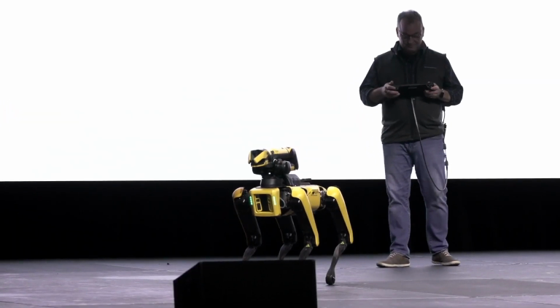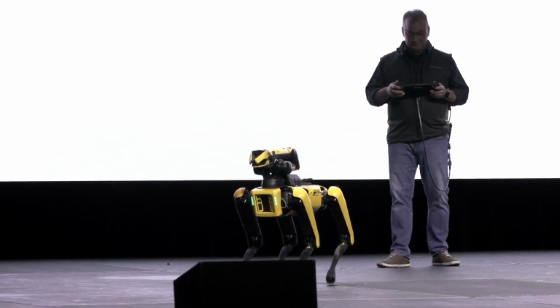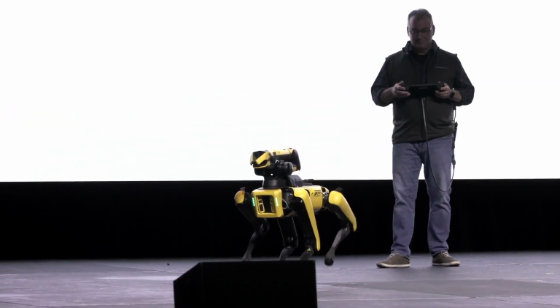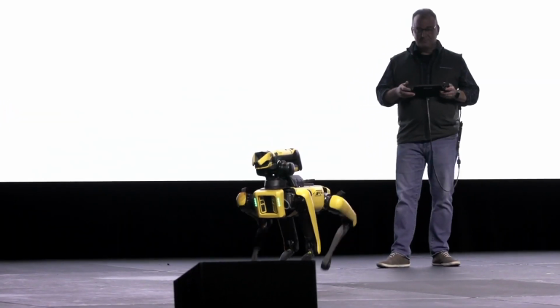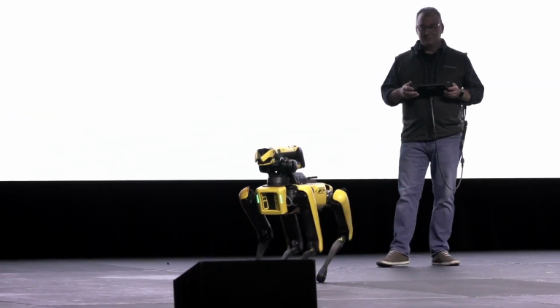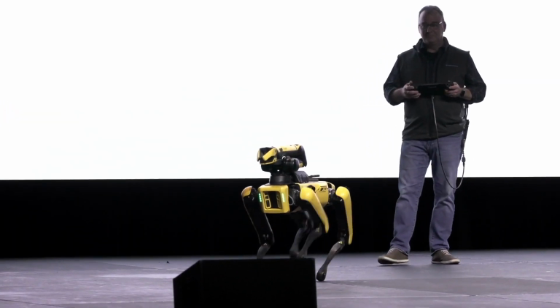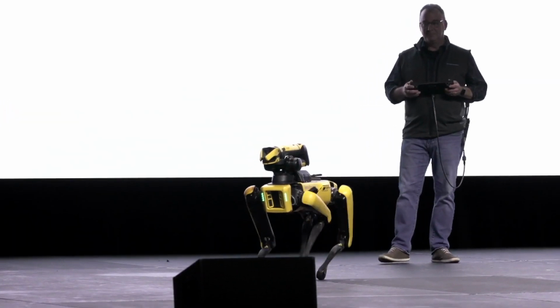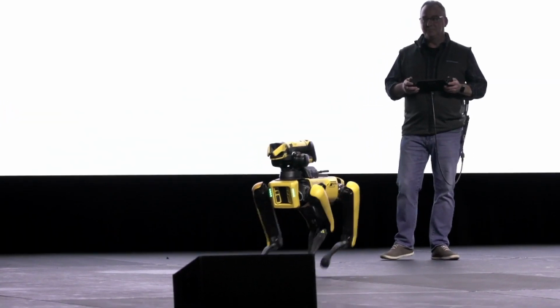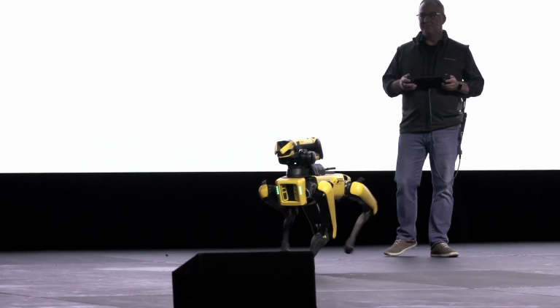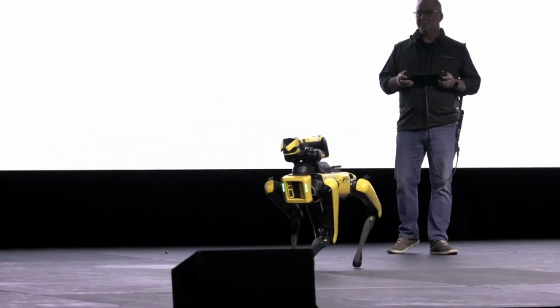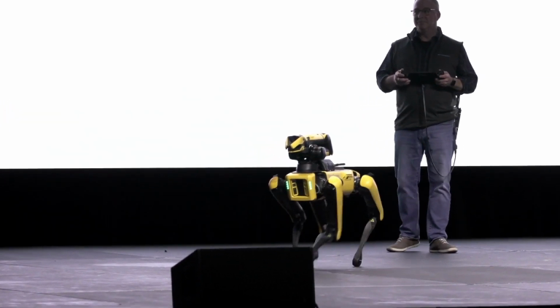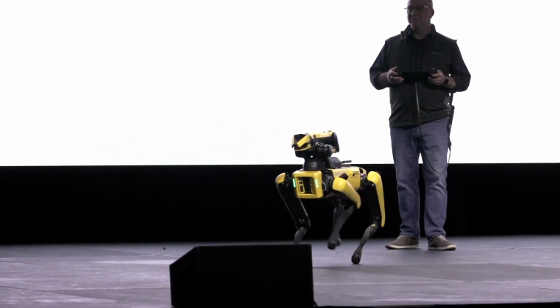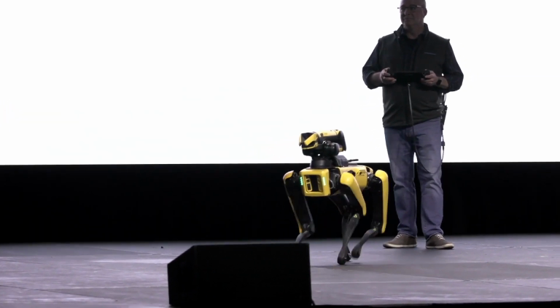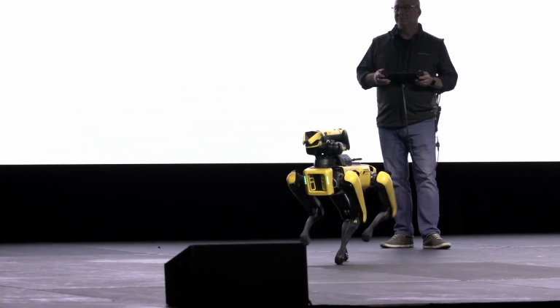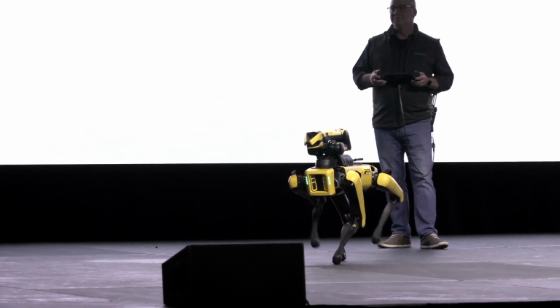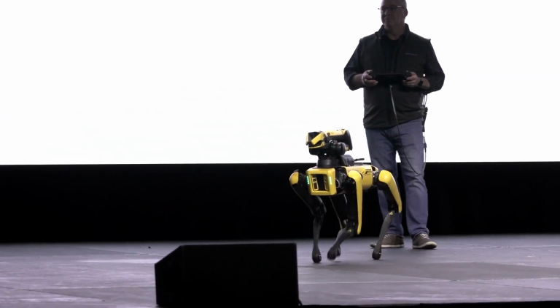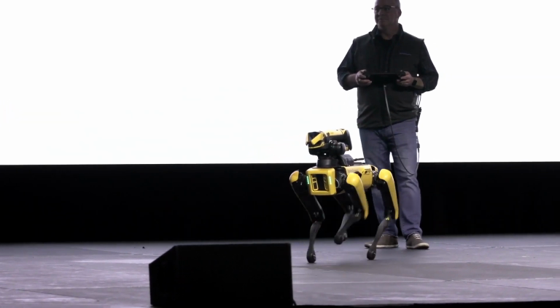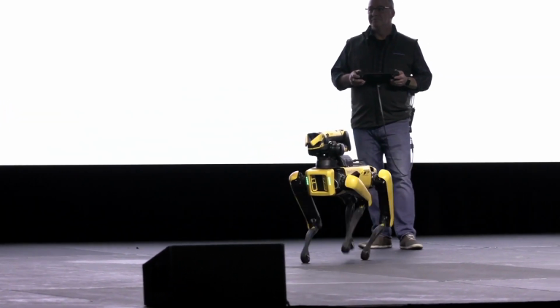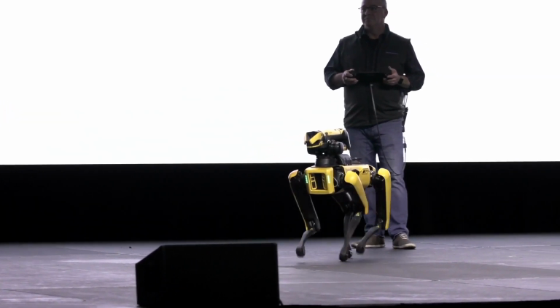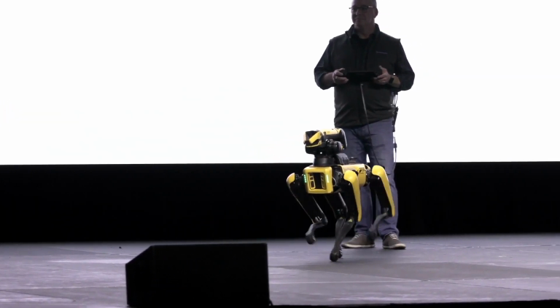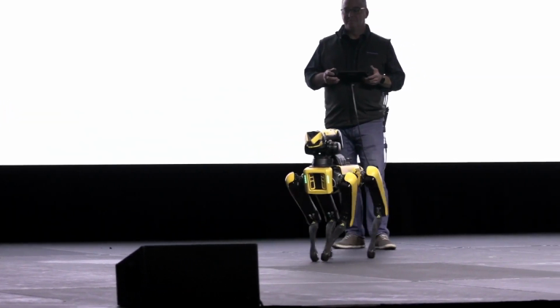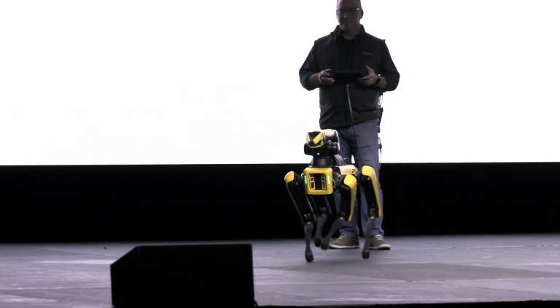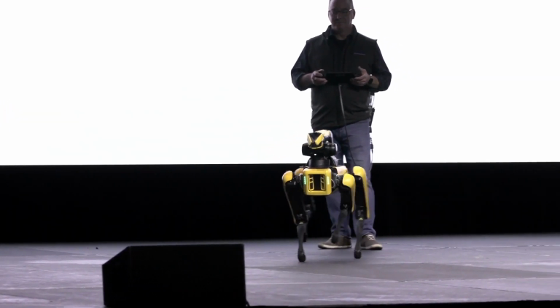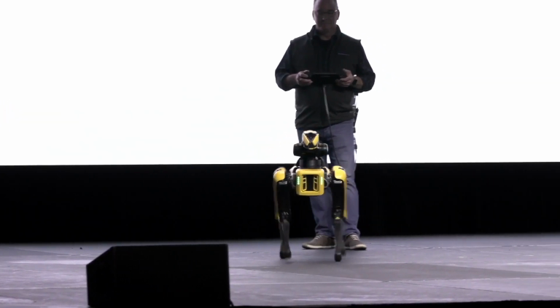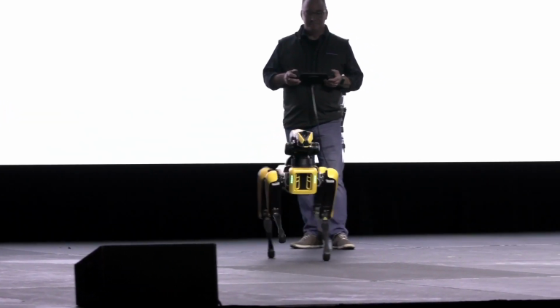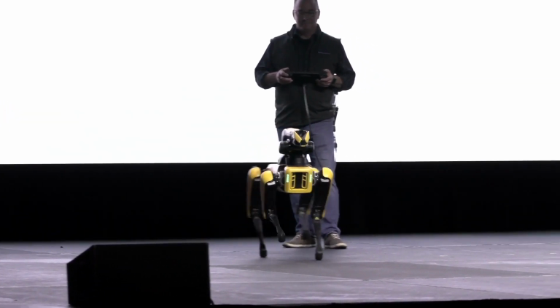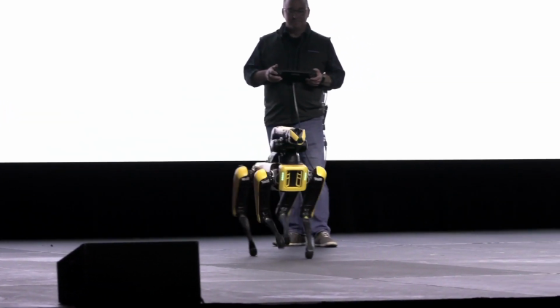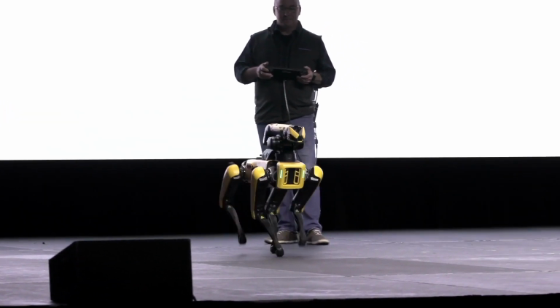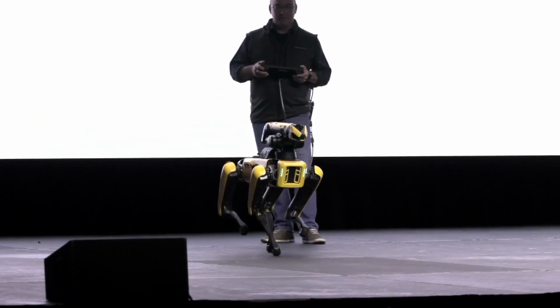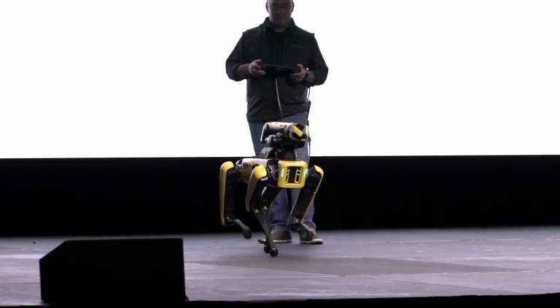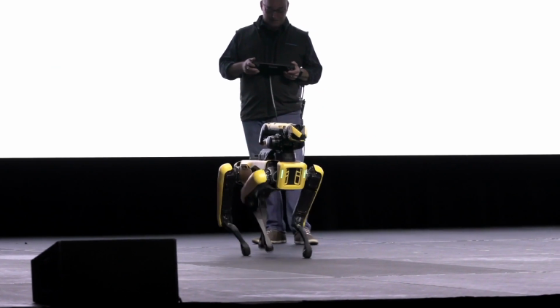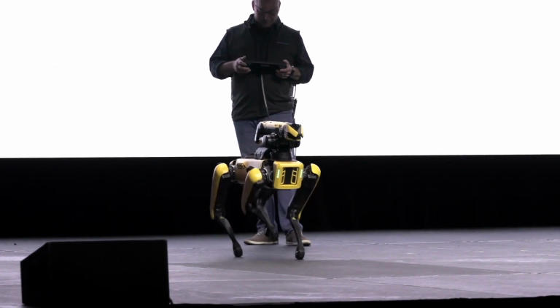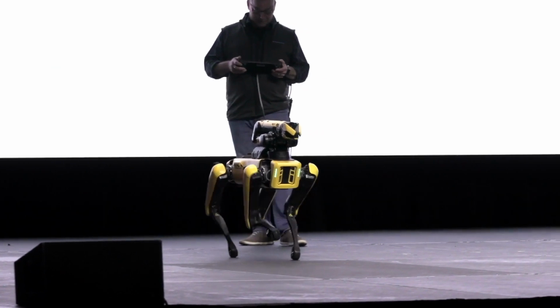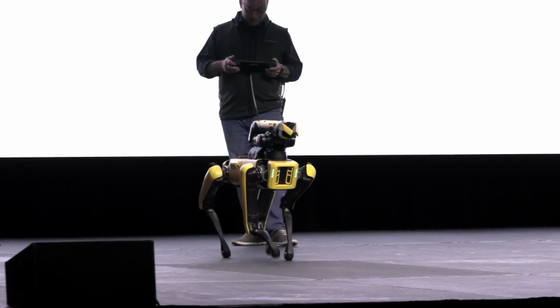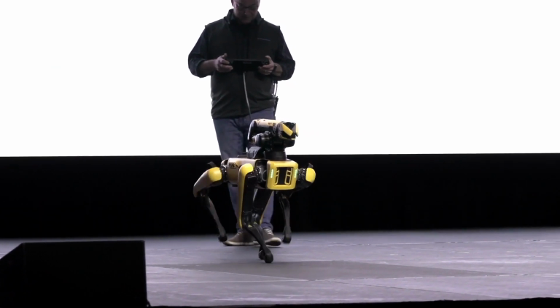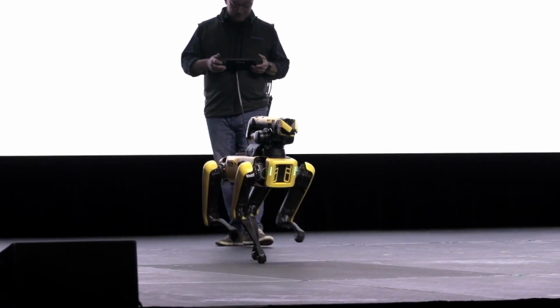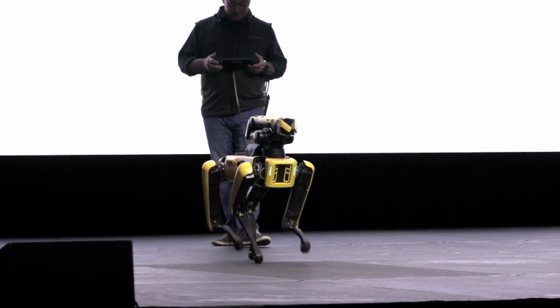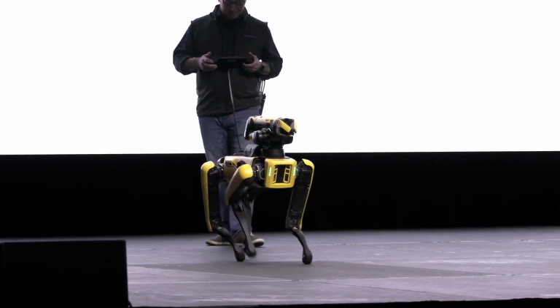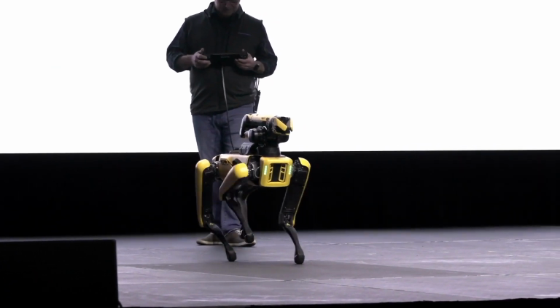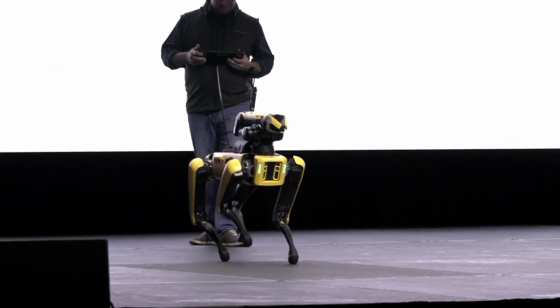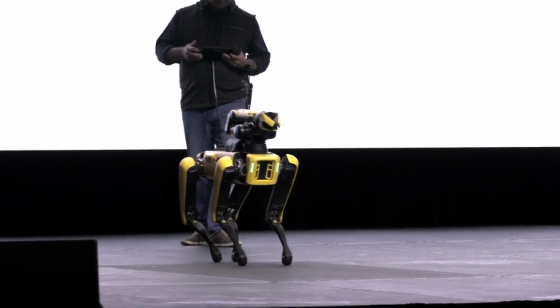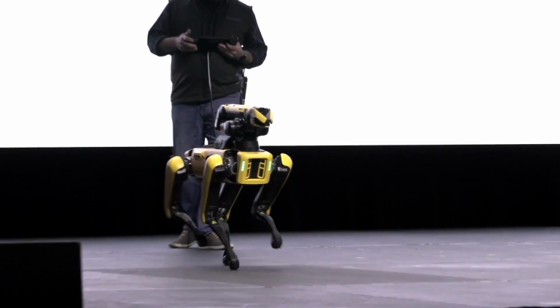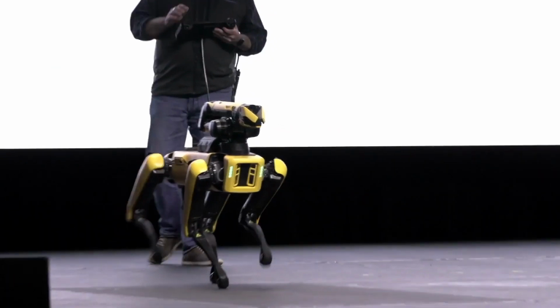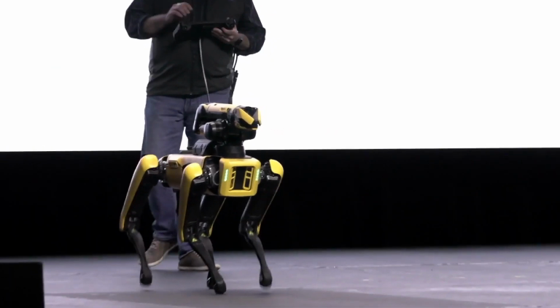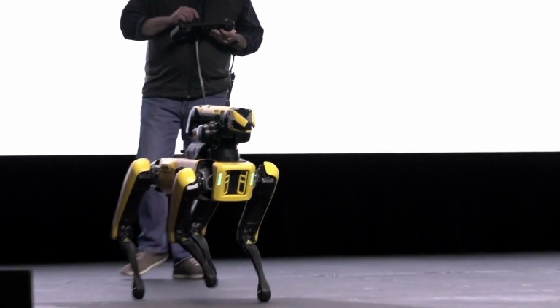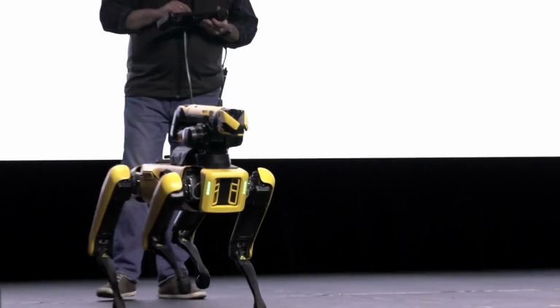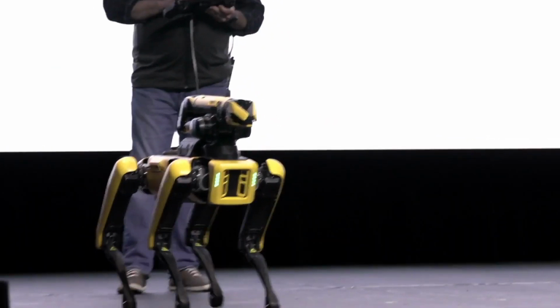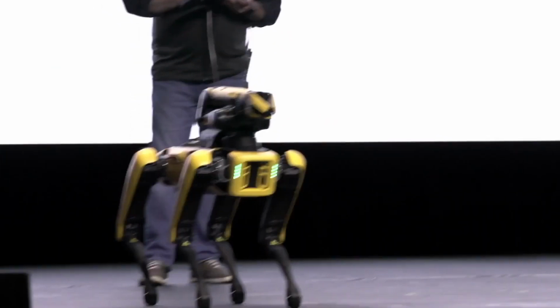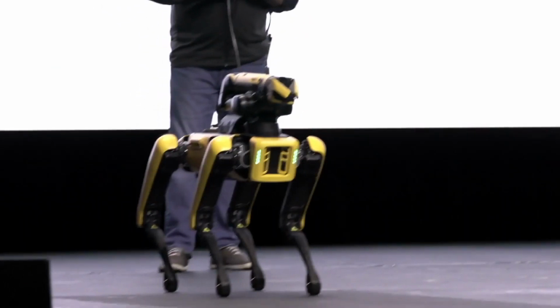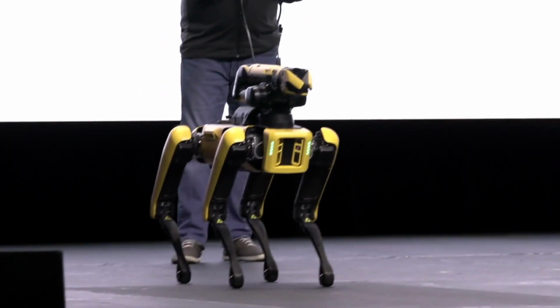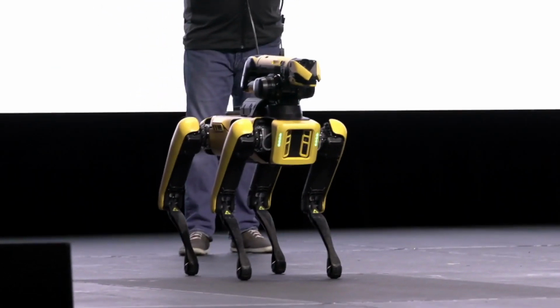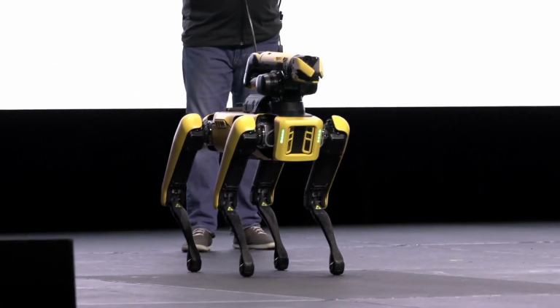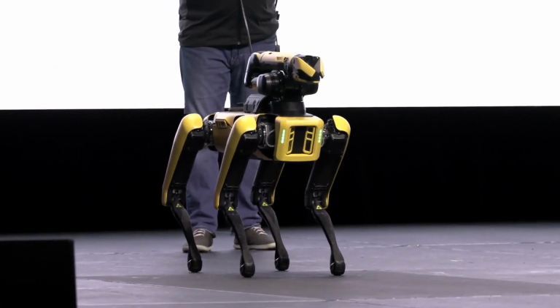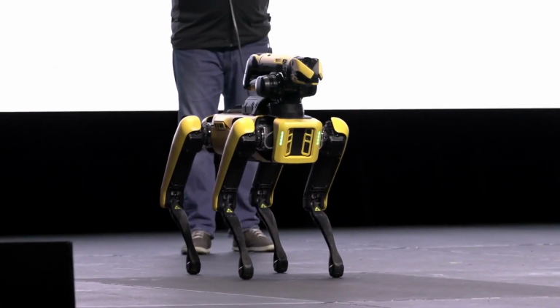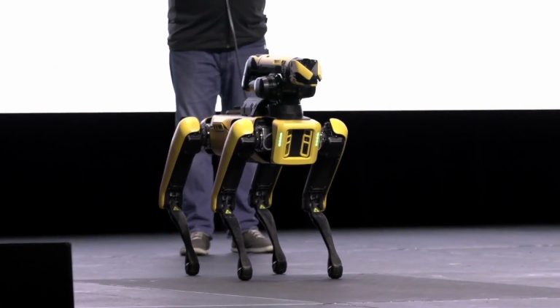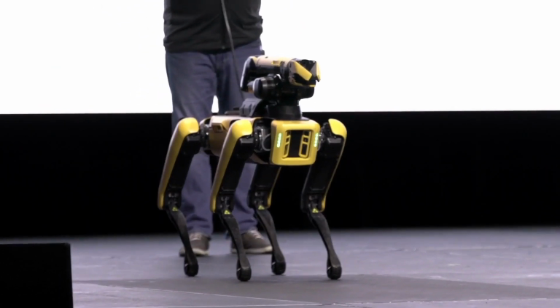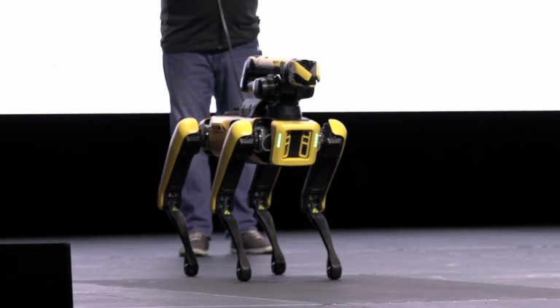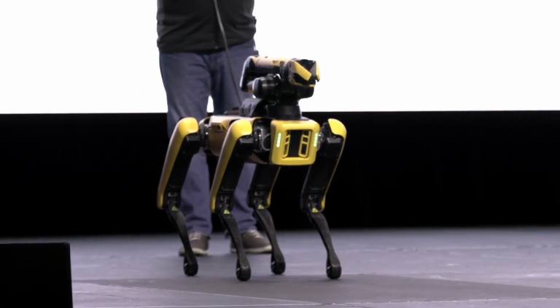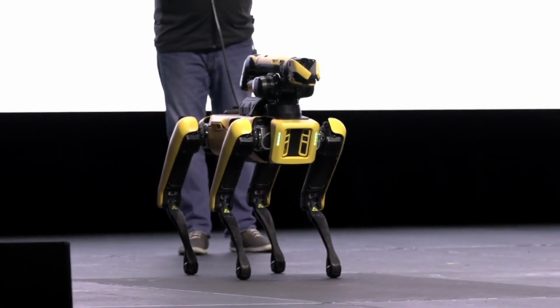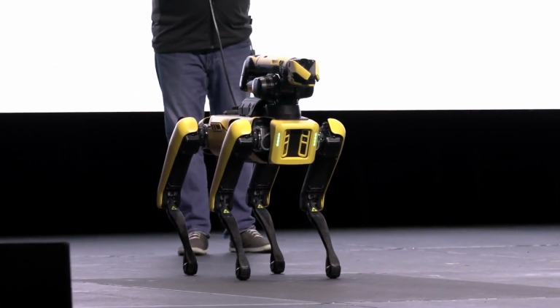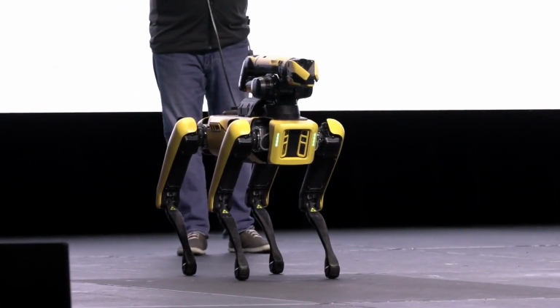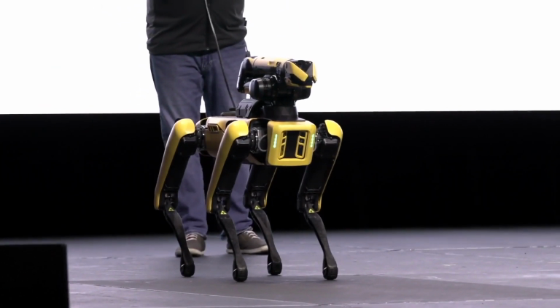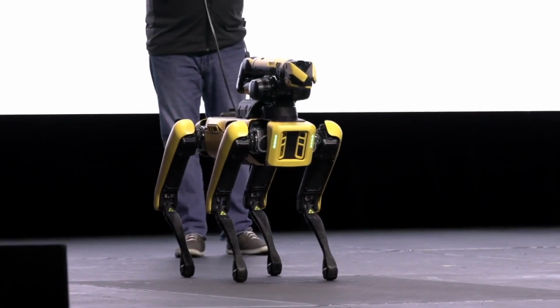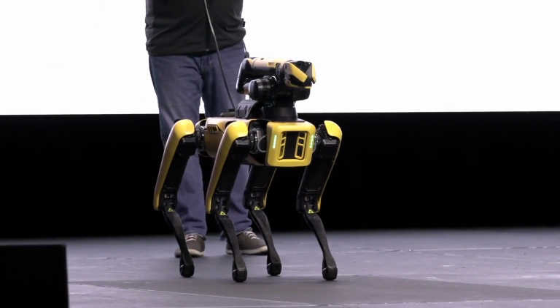We're going to let Spot take a bow here. We've got to dance? All right, we might have another dance here.